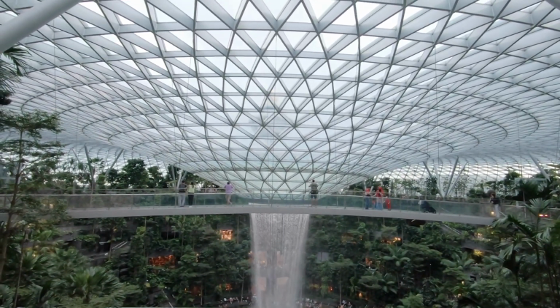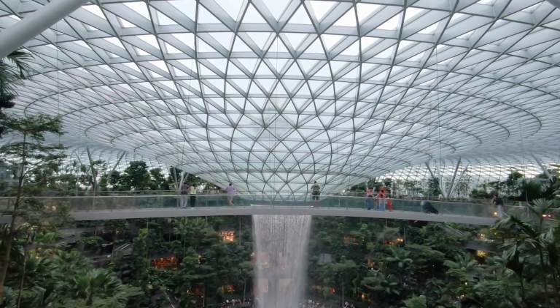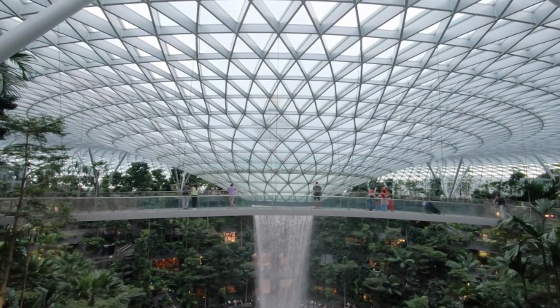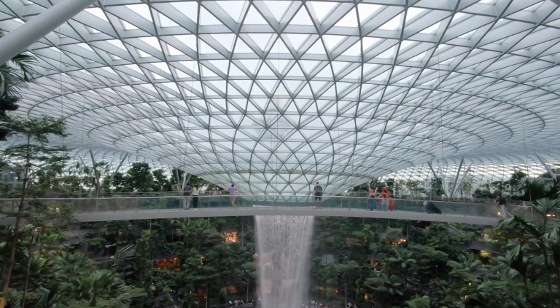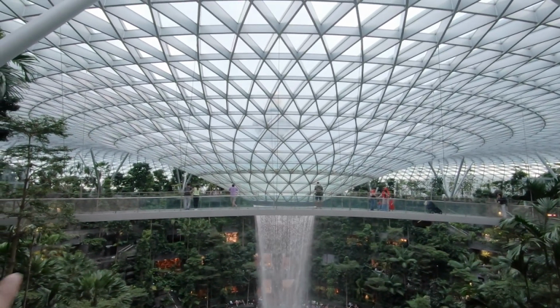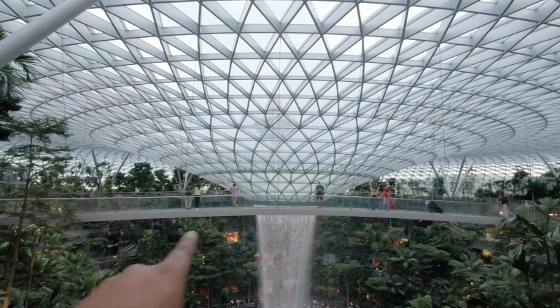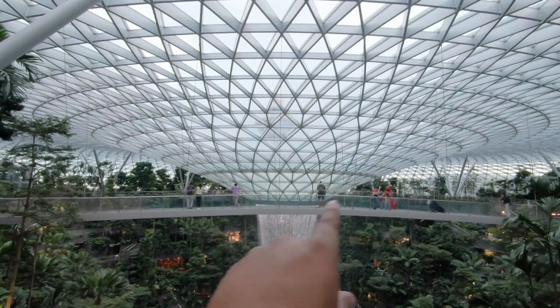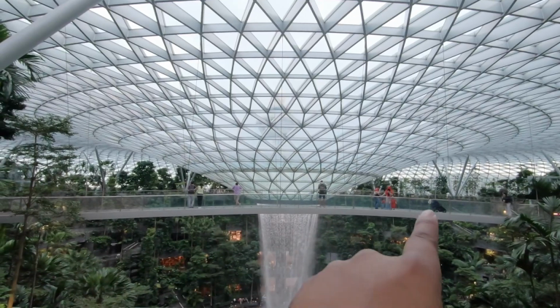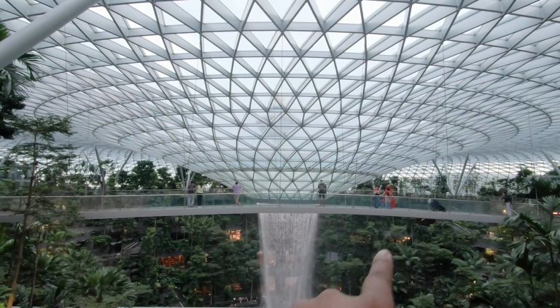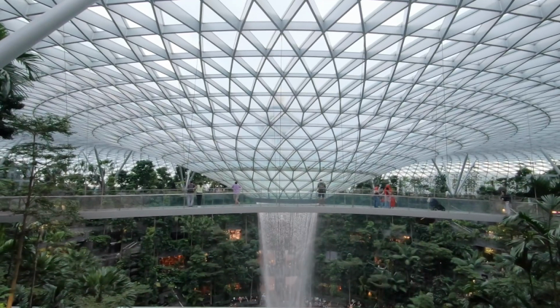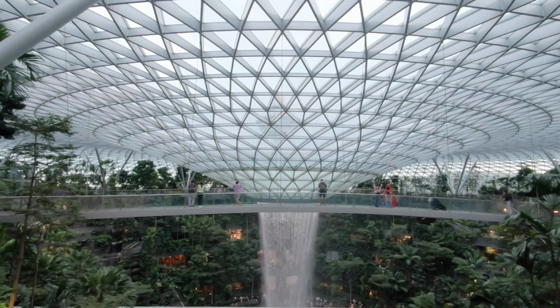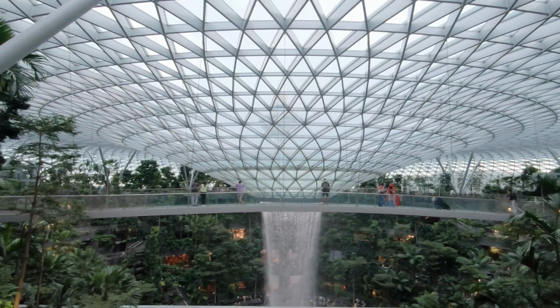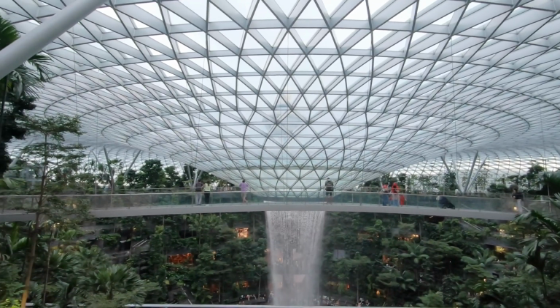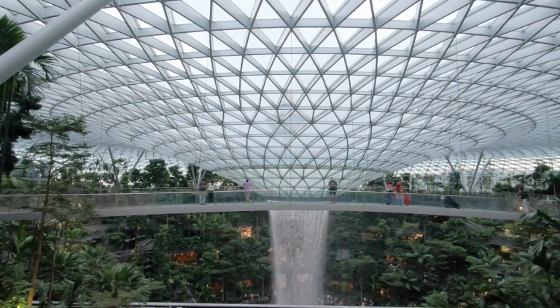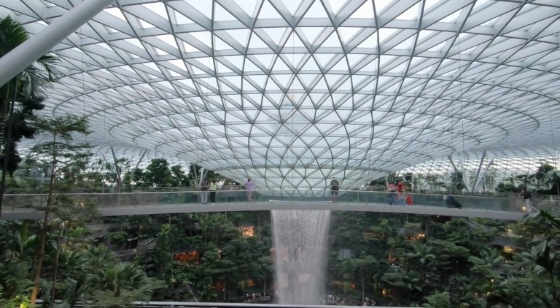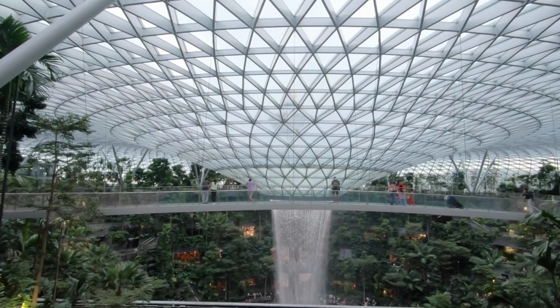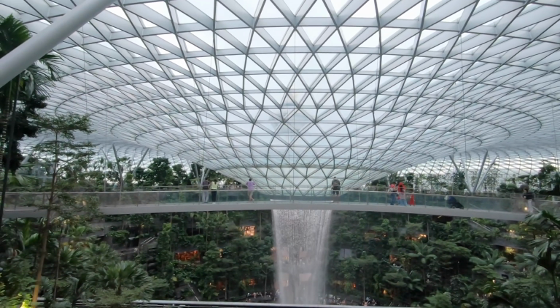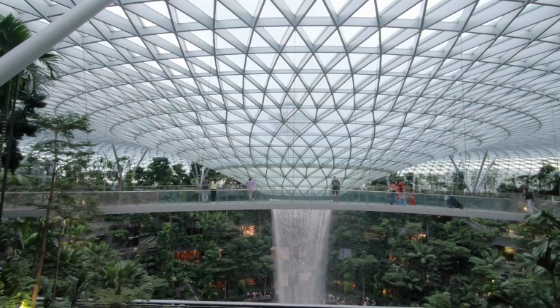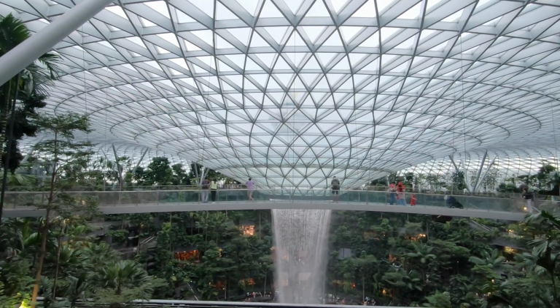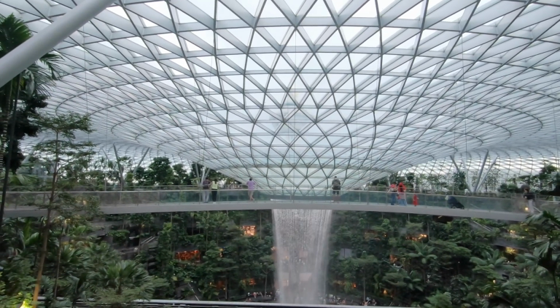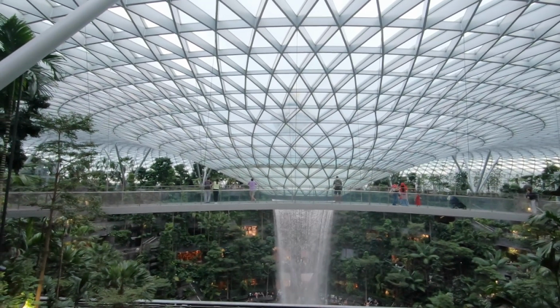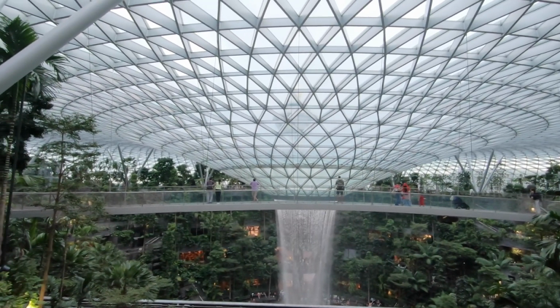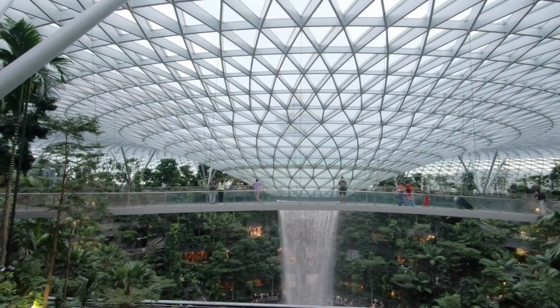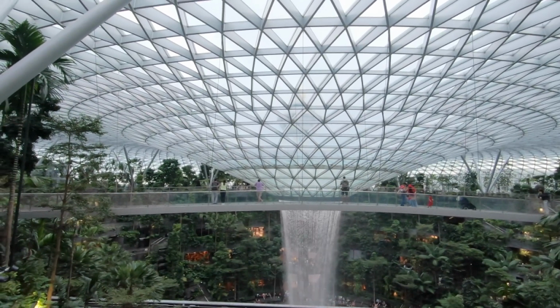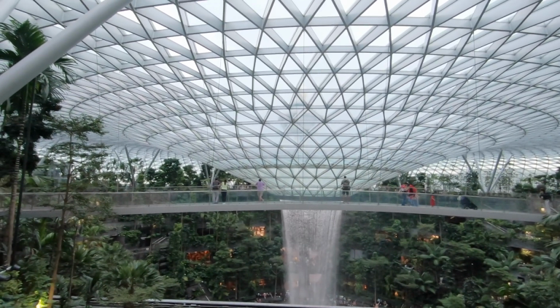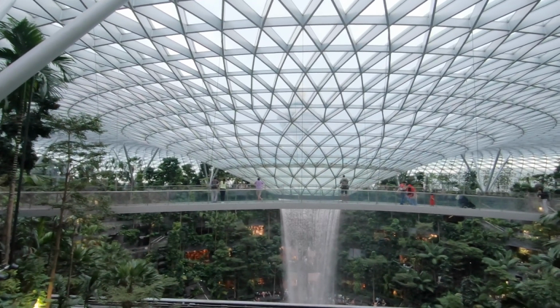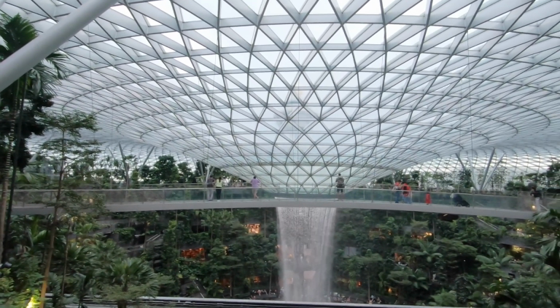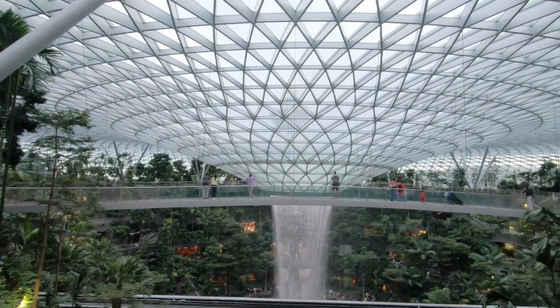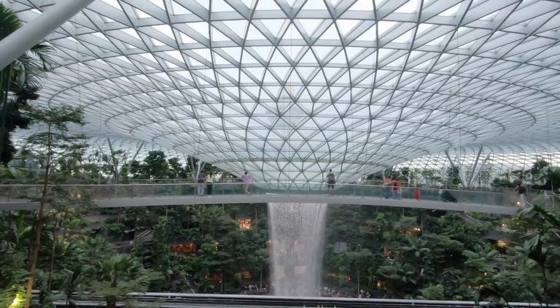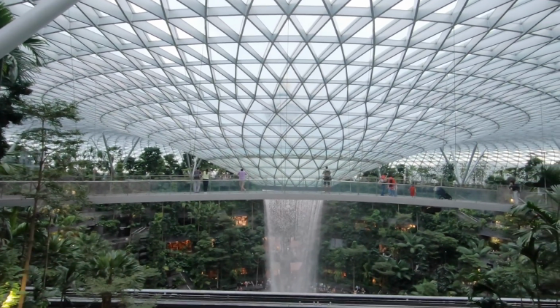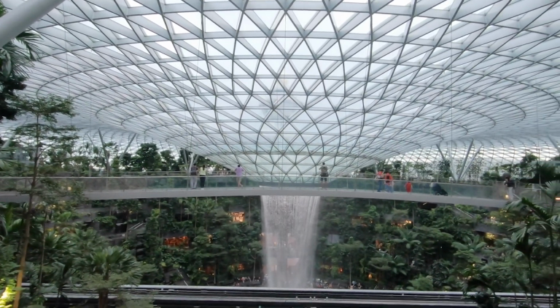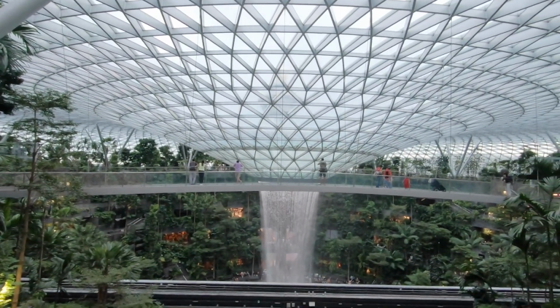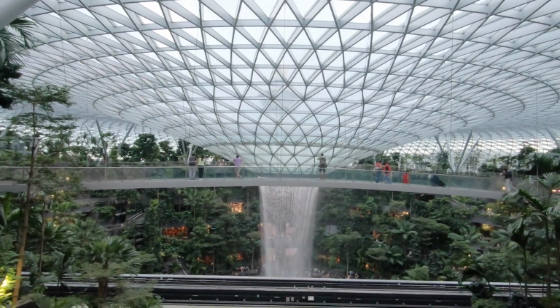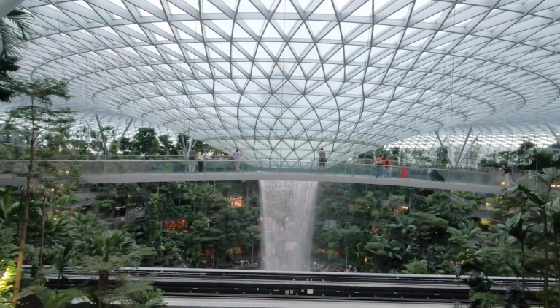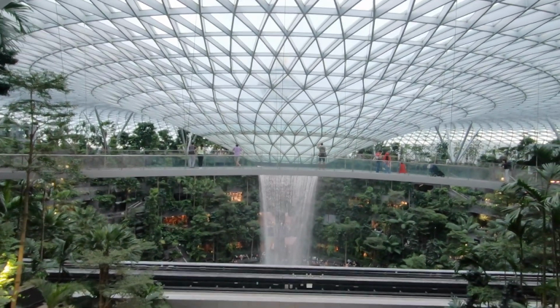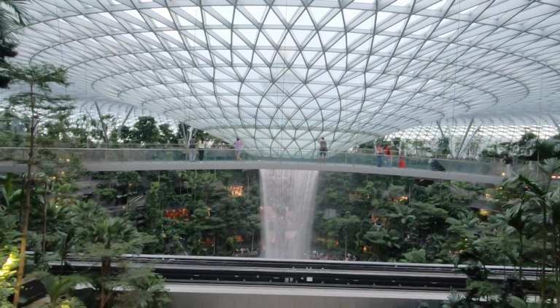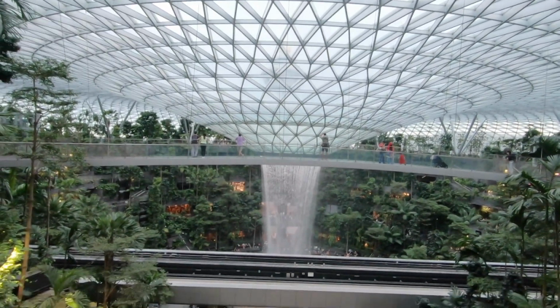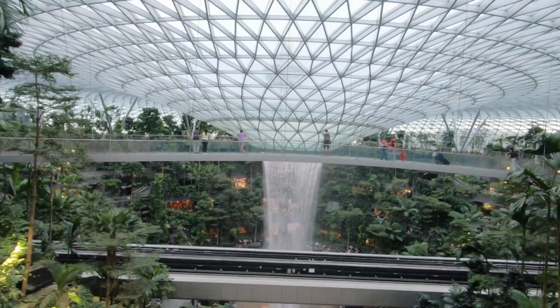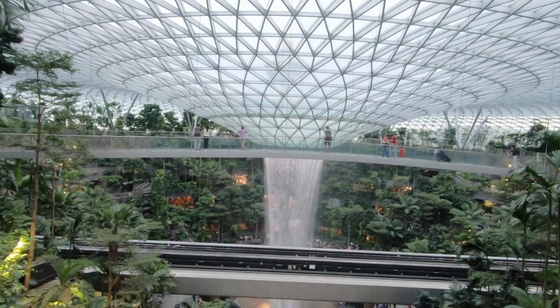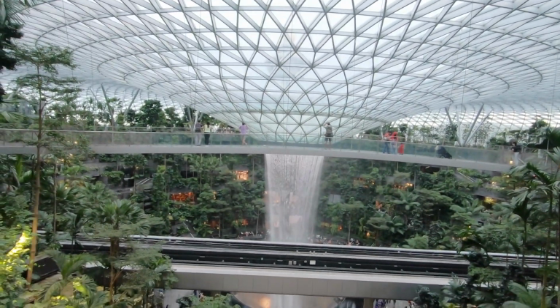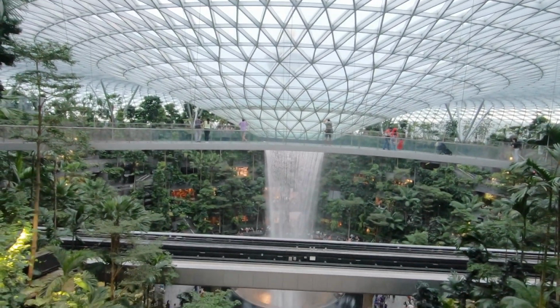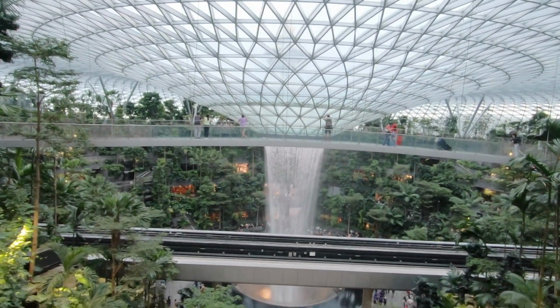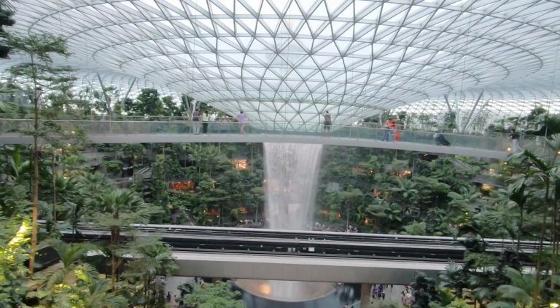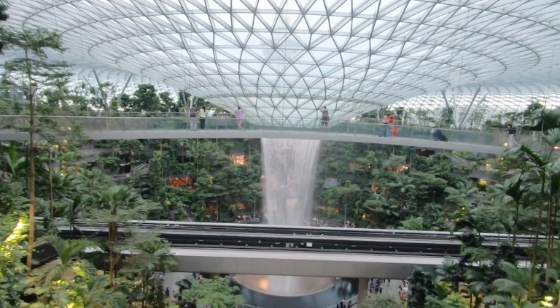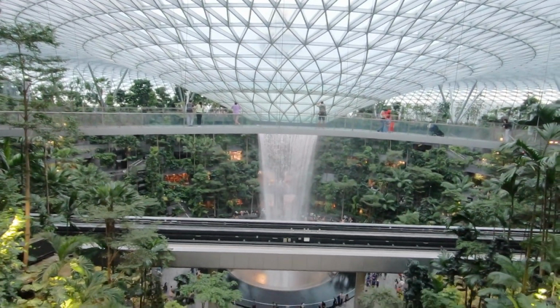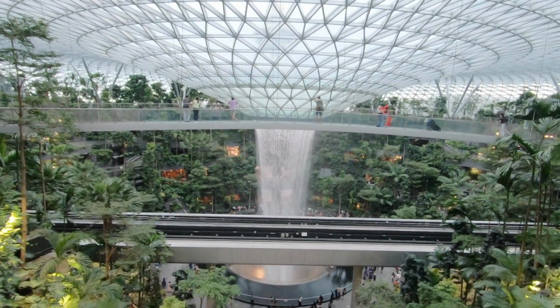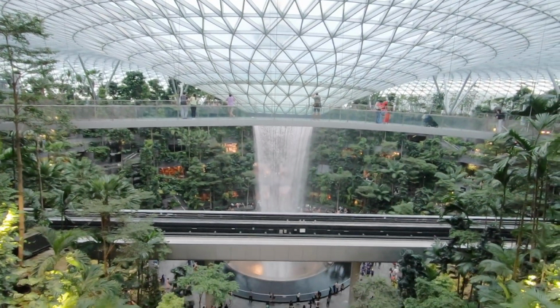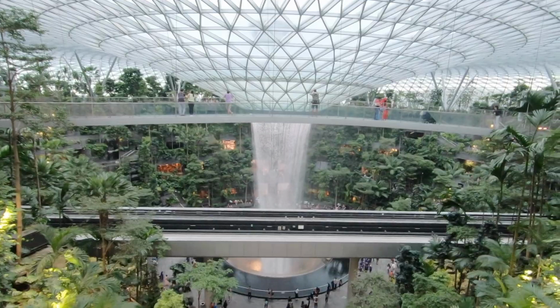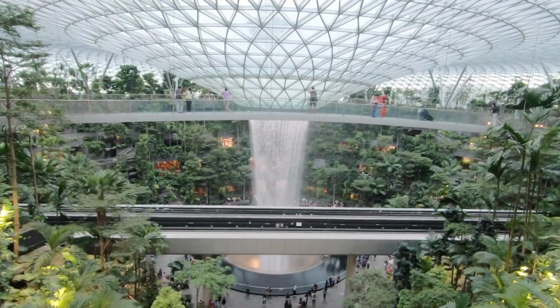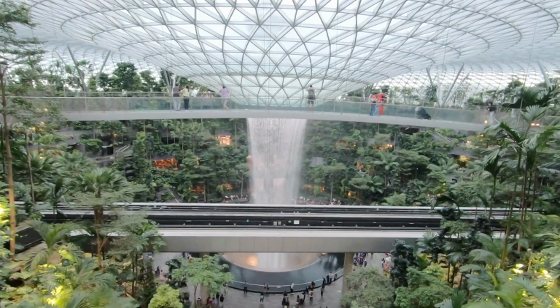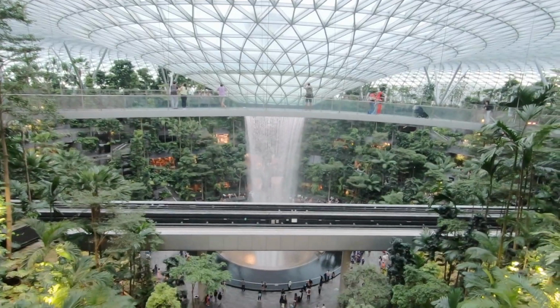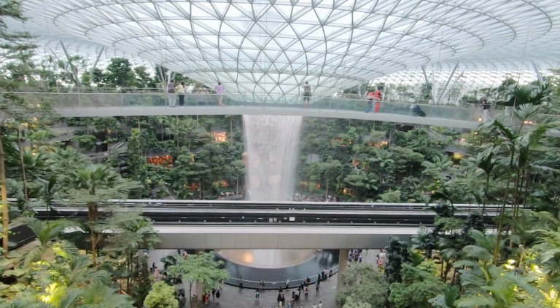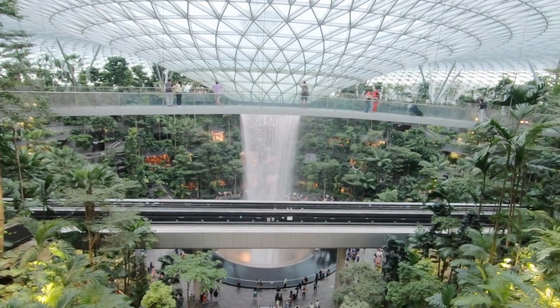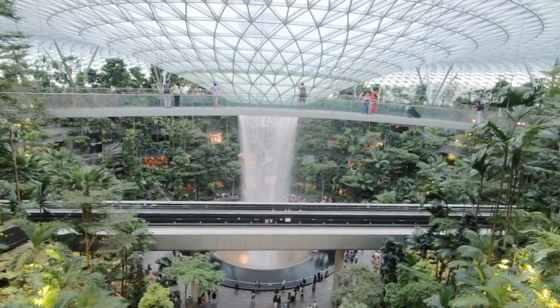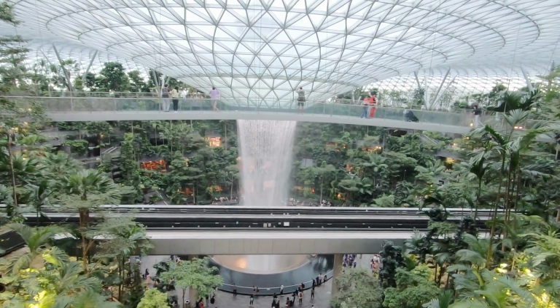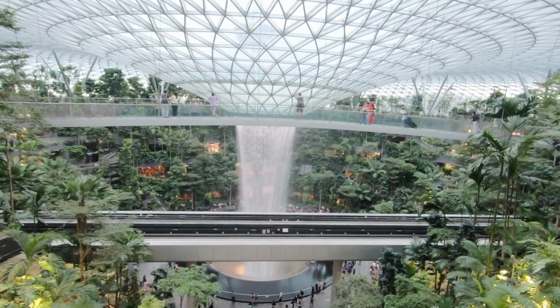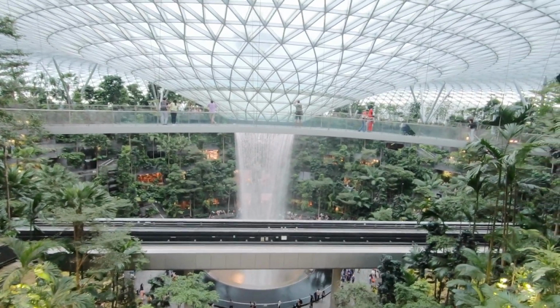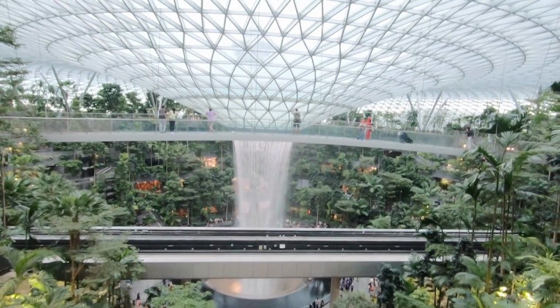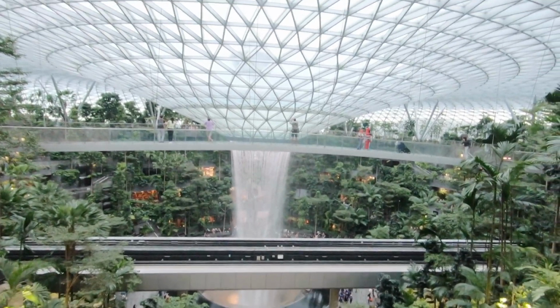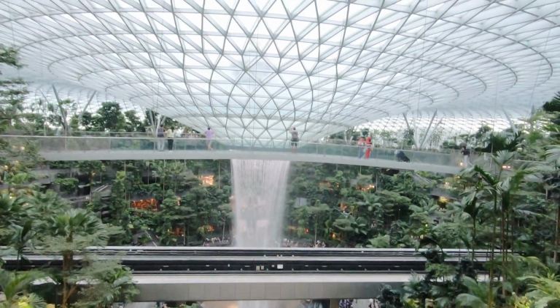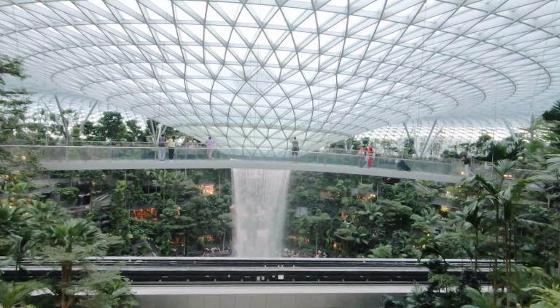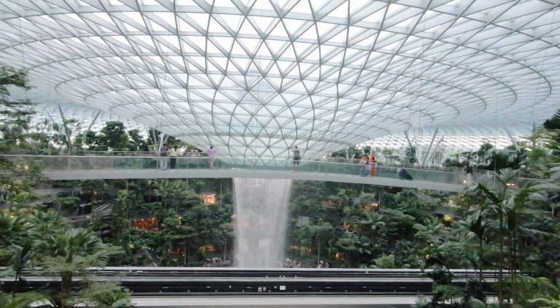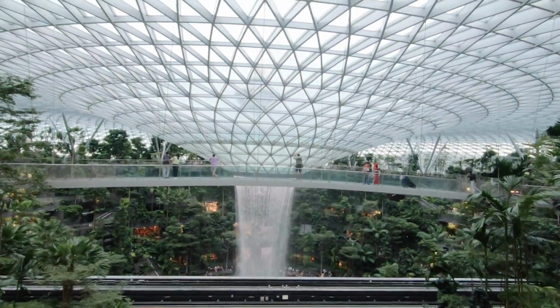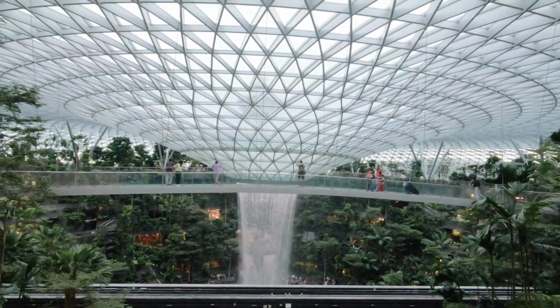So that is the bridge, the Skytrain is there, and downside is the fall. Nice. It's a good tropical forest.